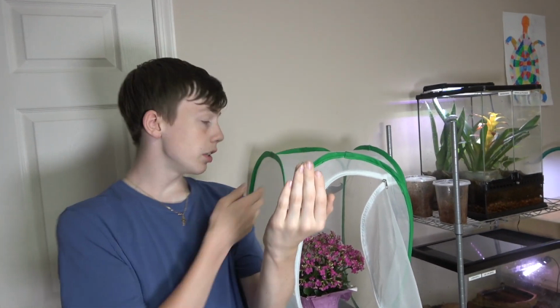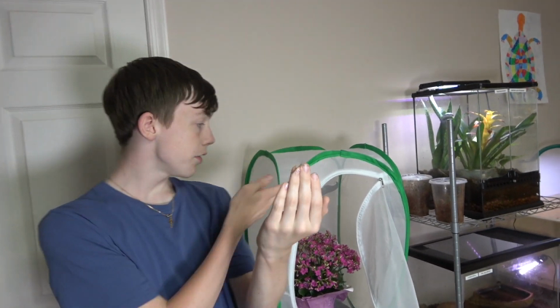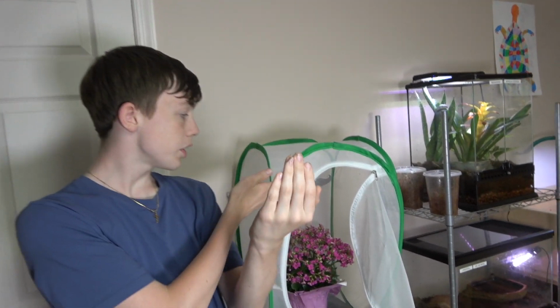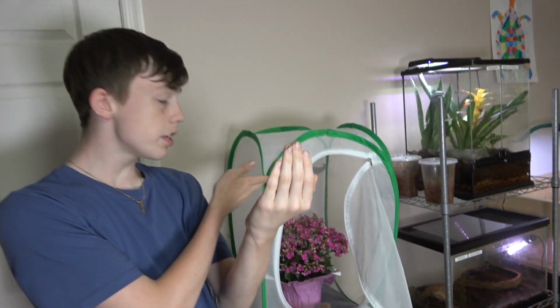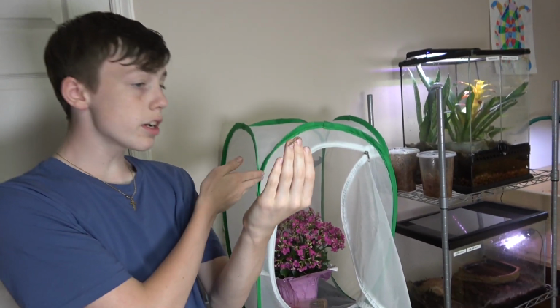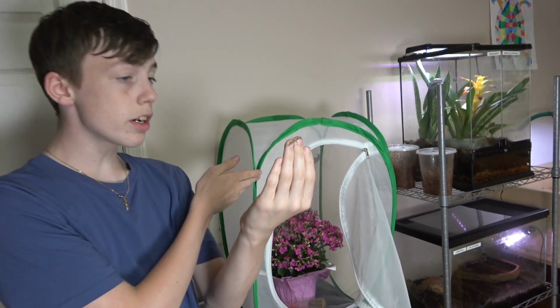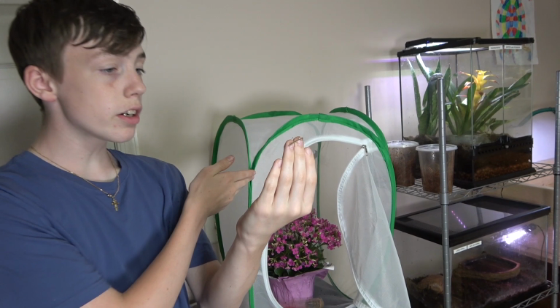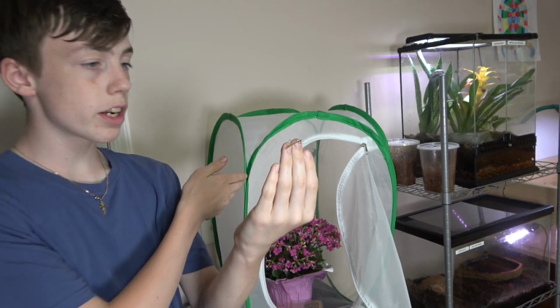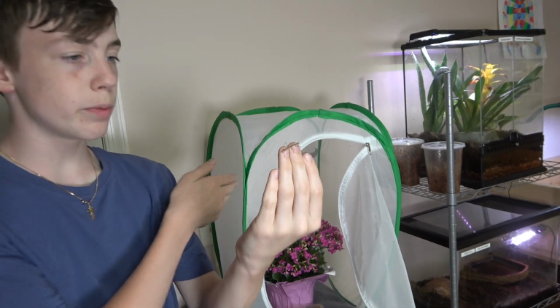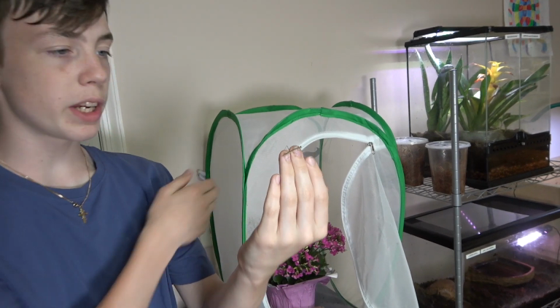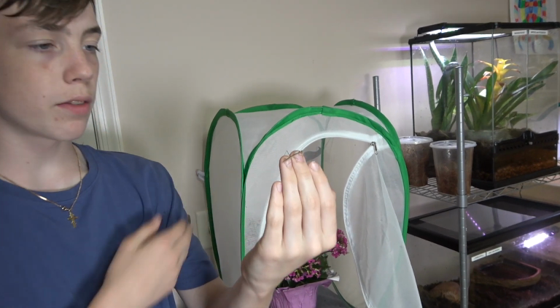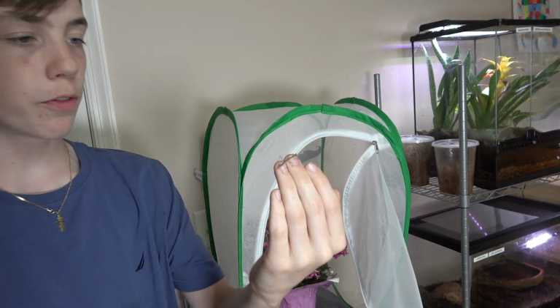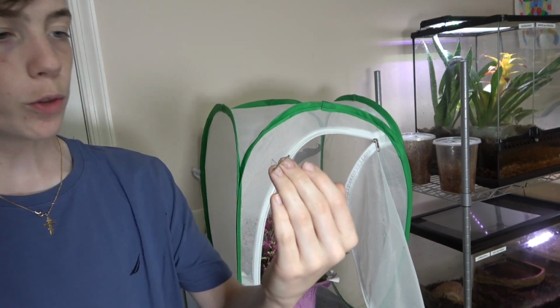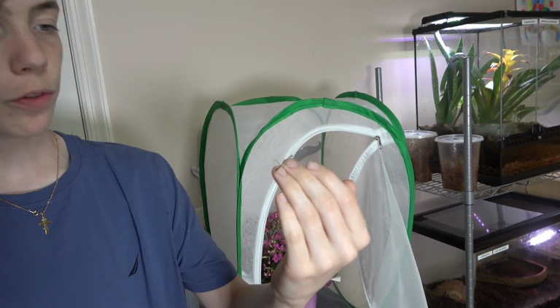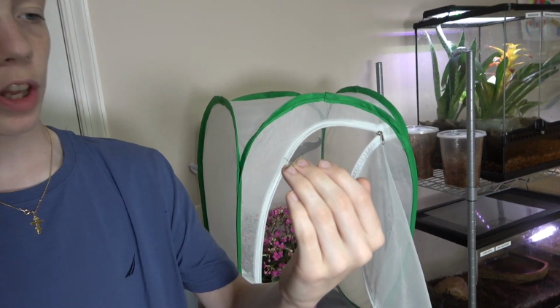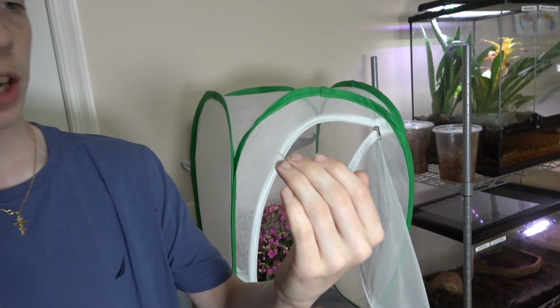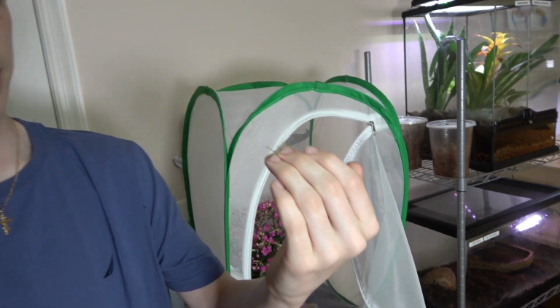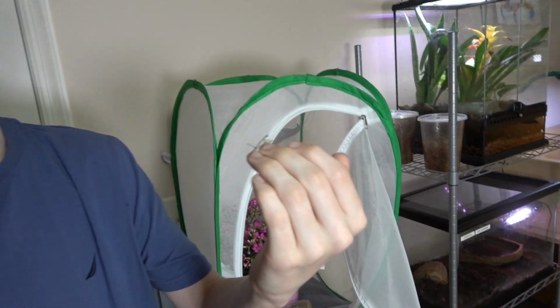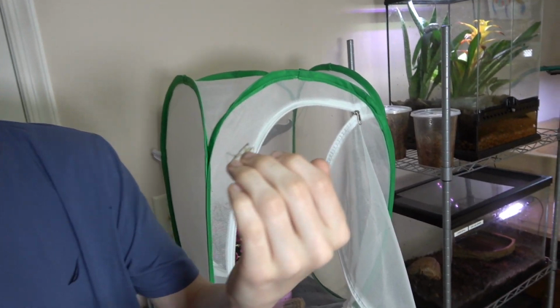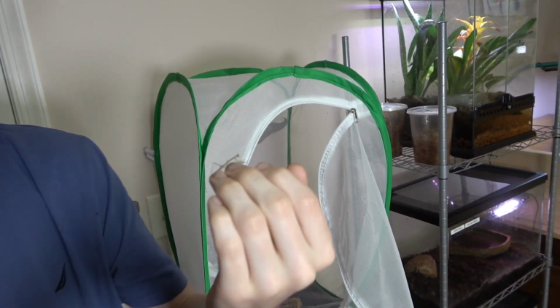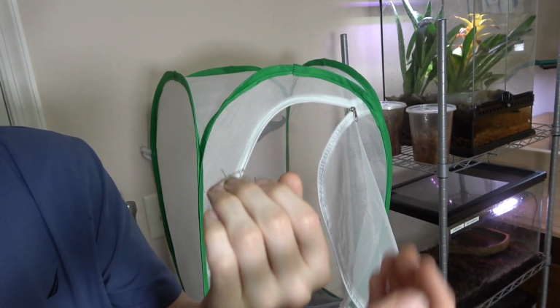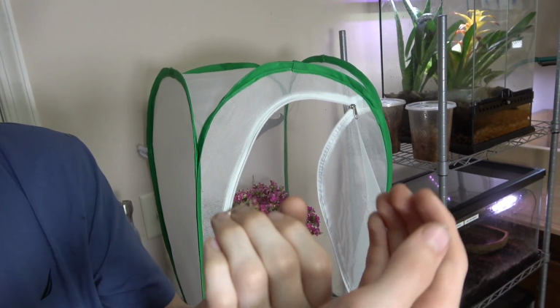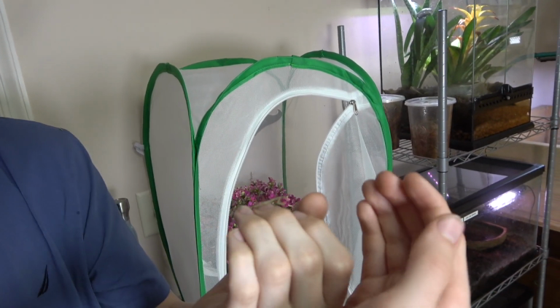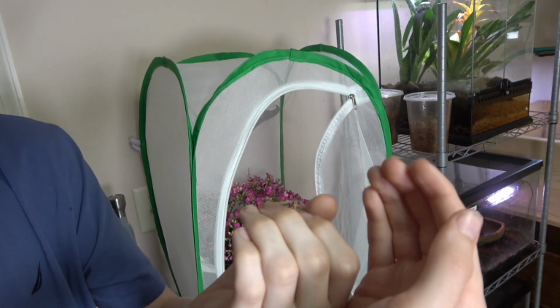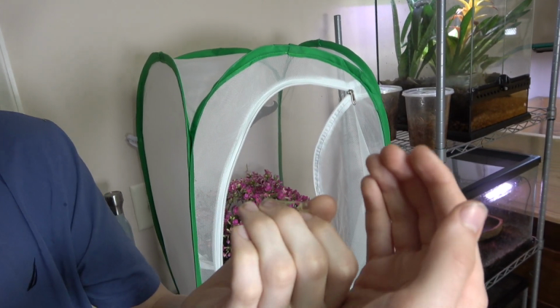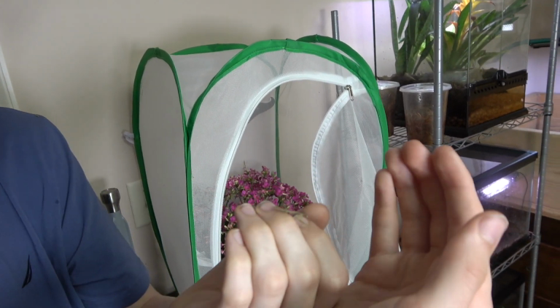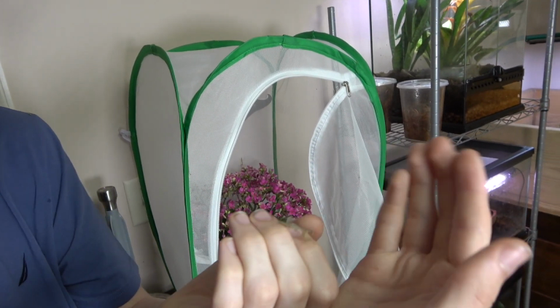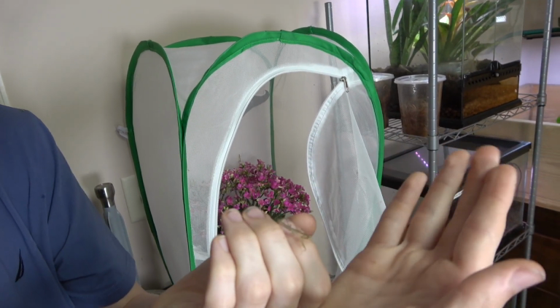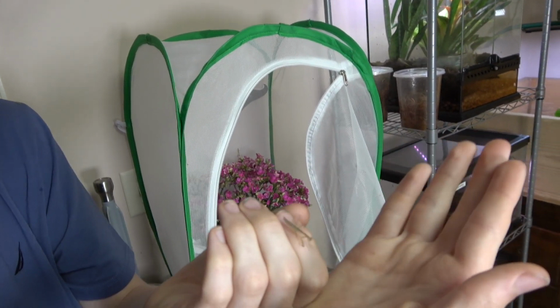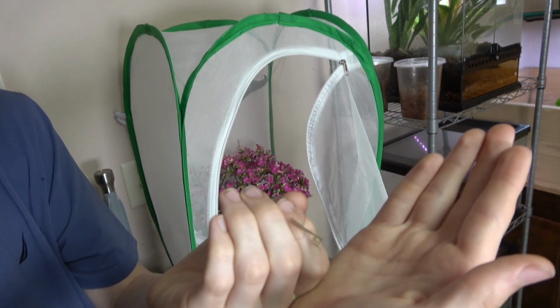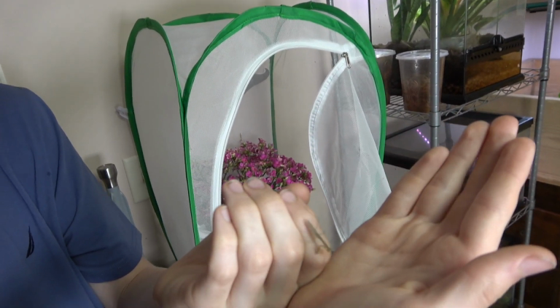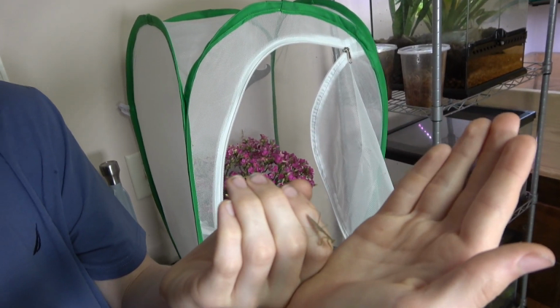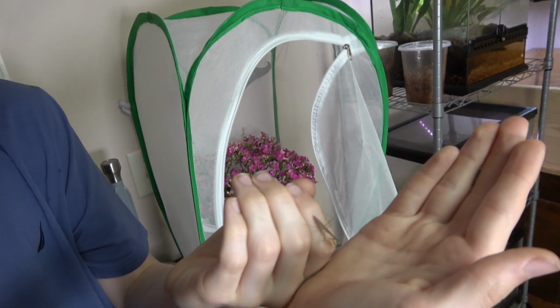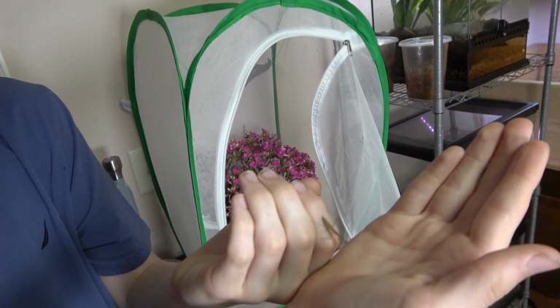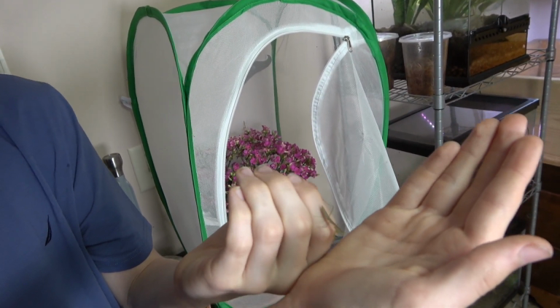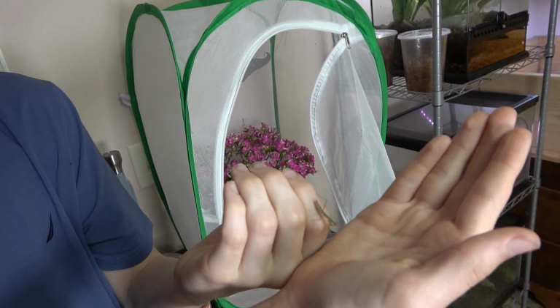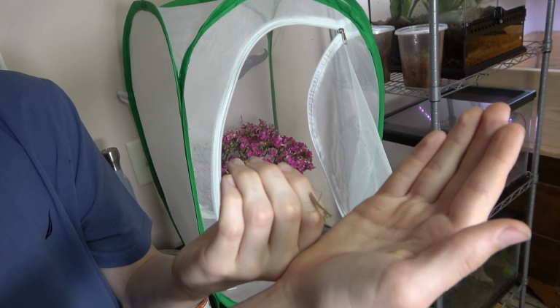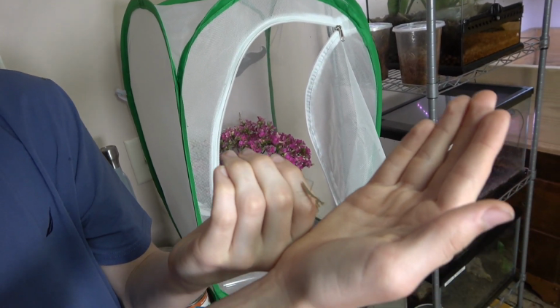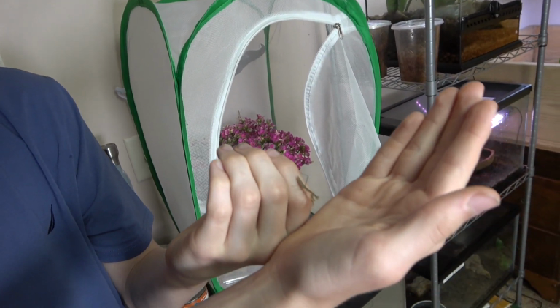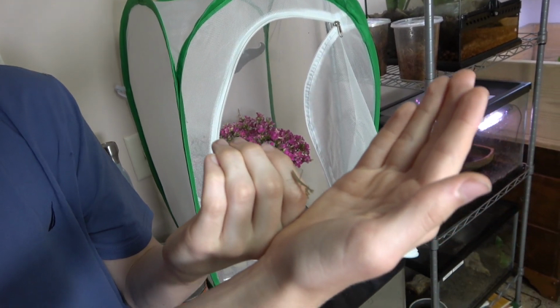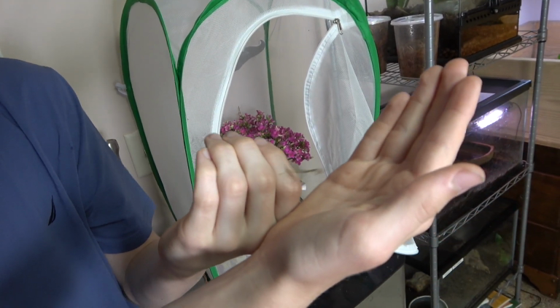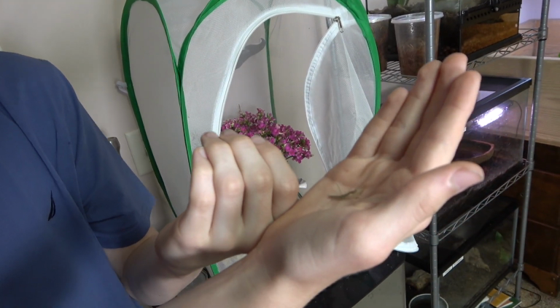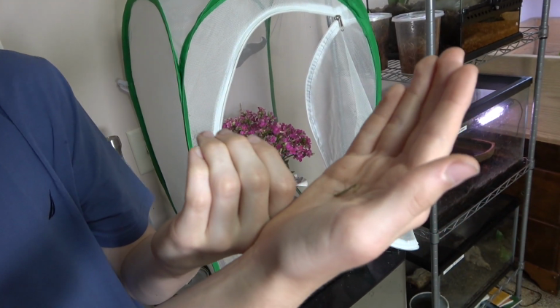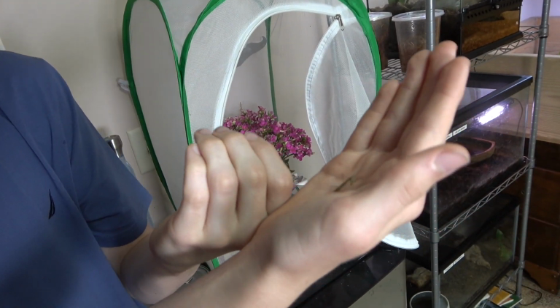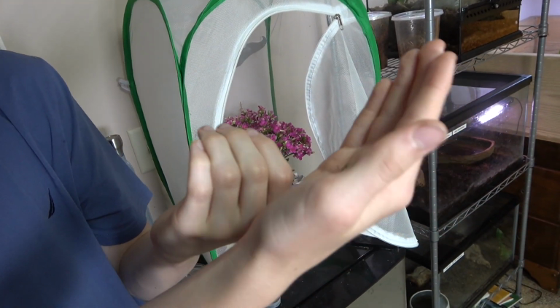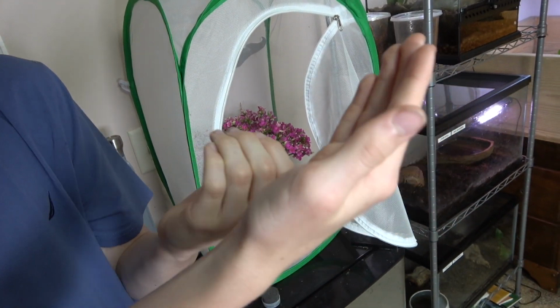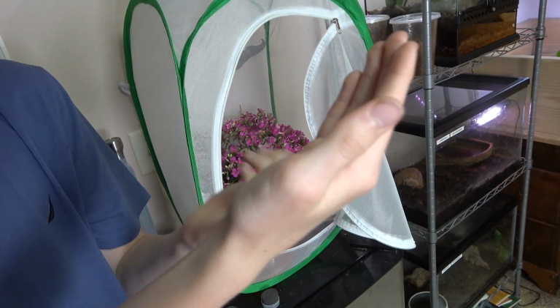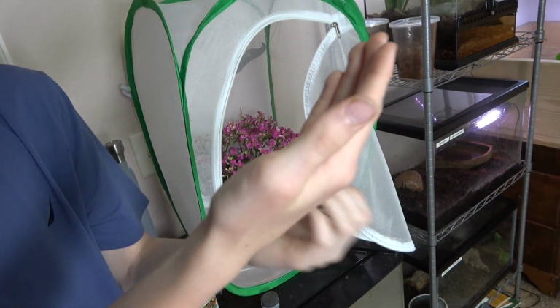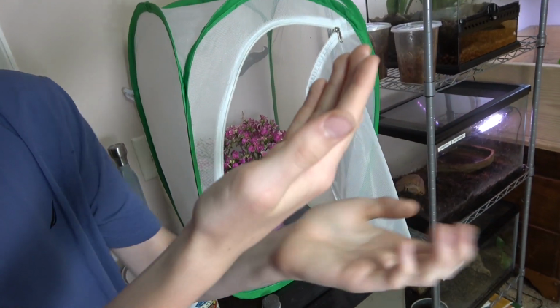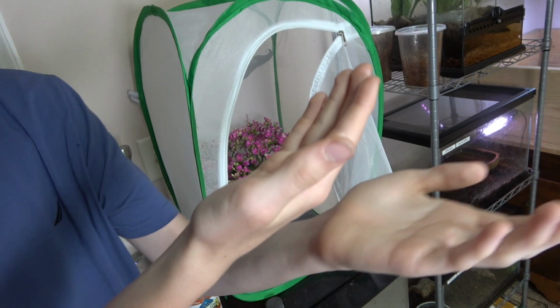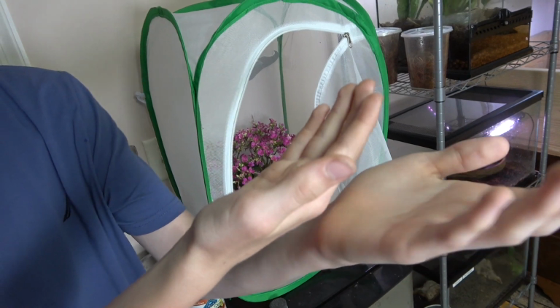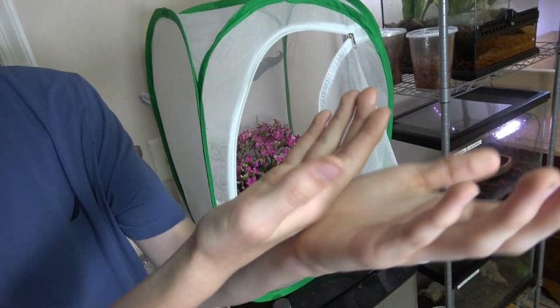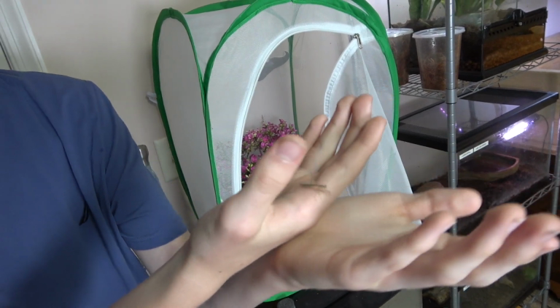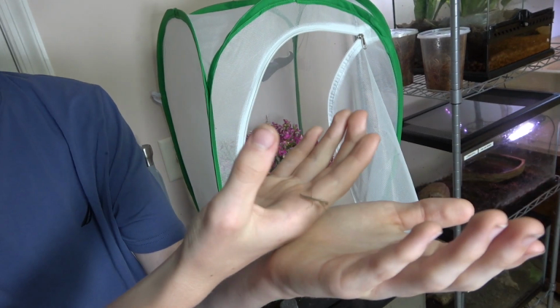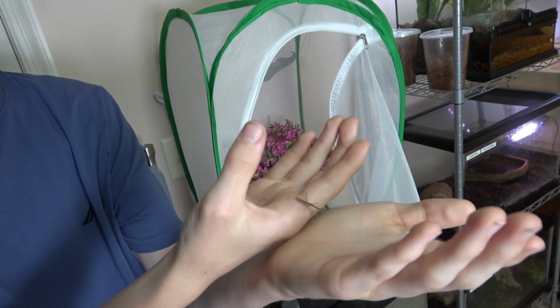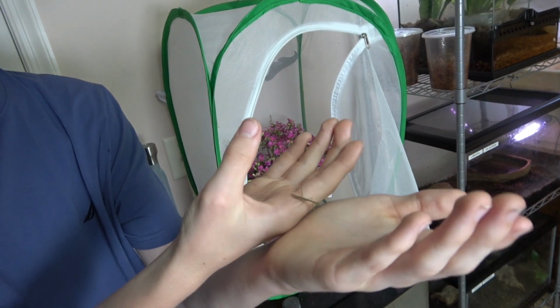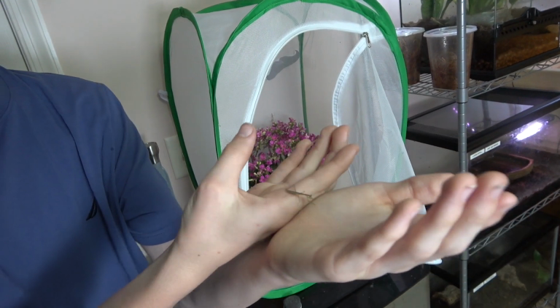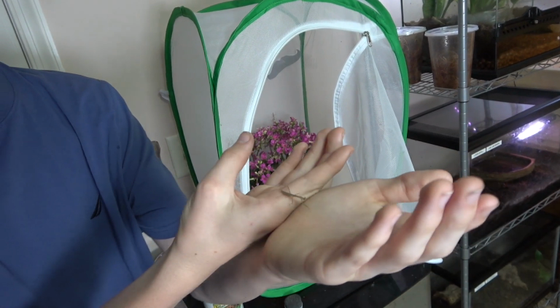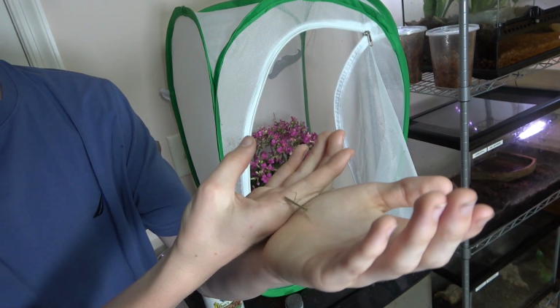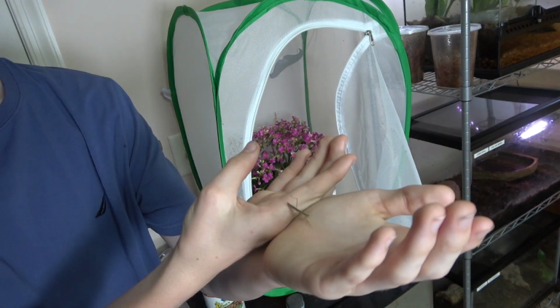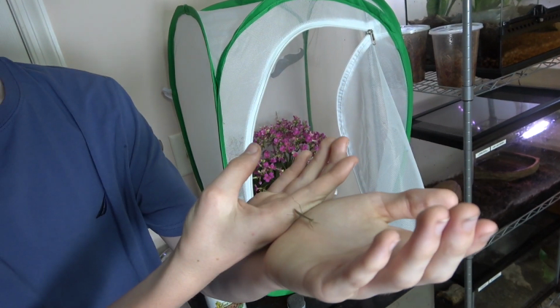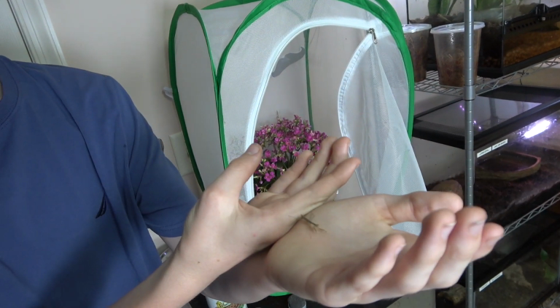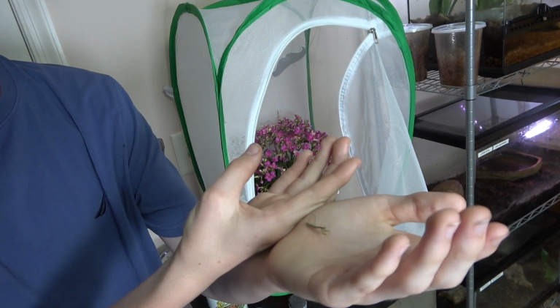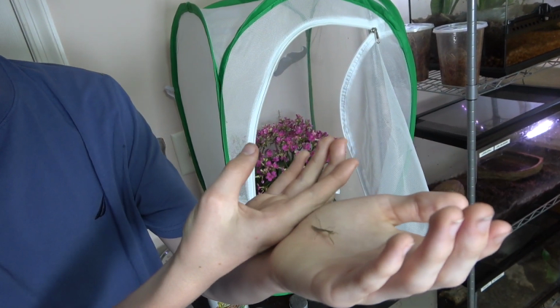They live in here and we give them fruit flies to eat, and we had them move the enclosure inside because the weather was blowing it around.